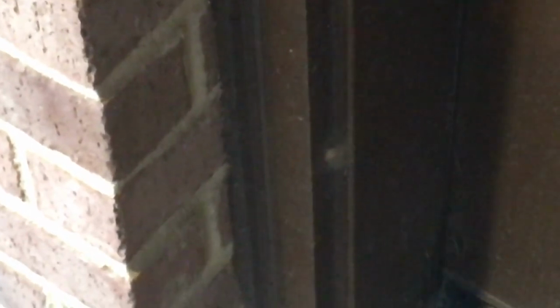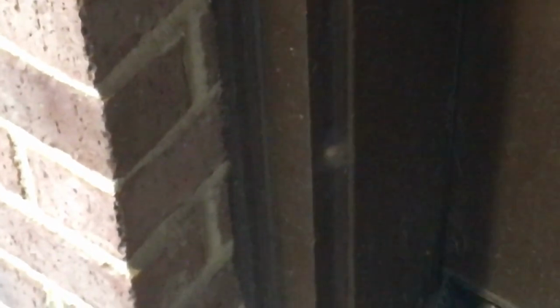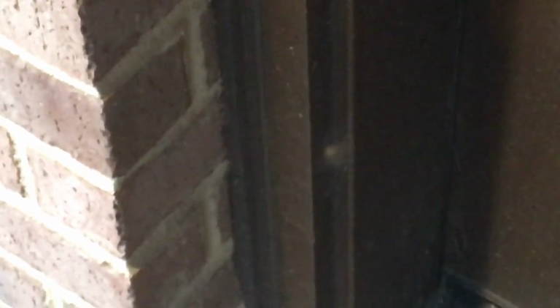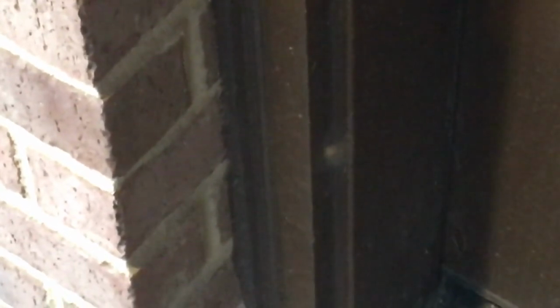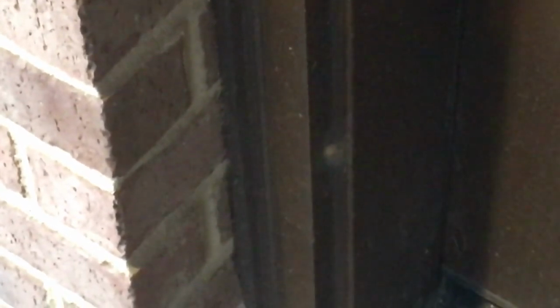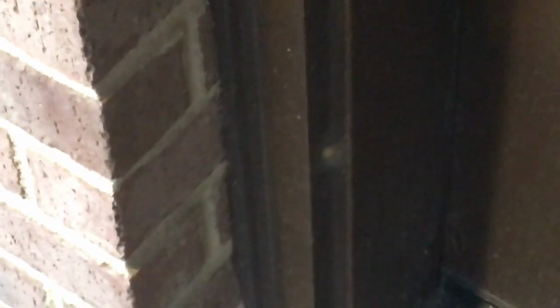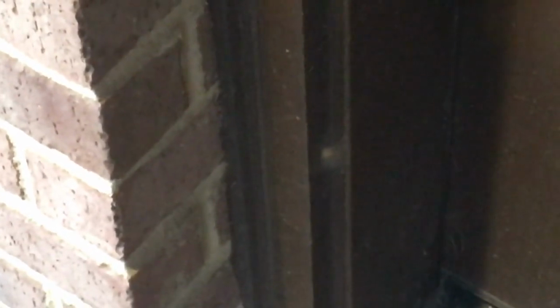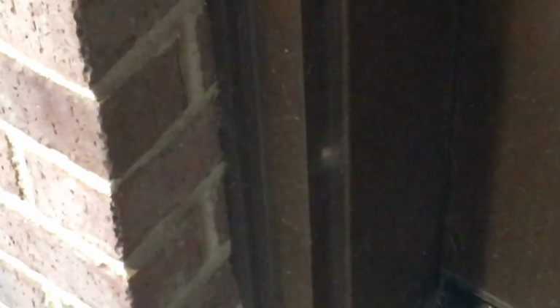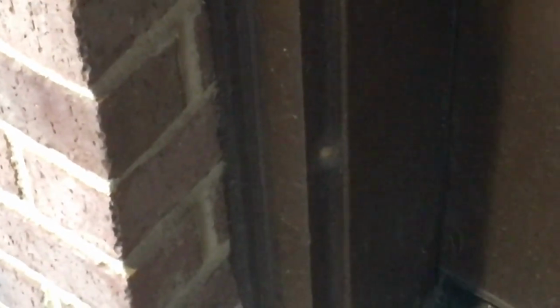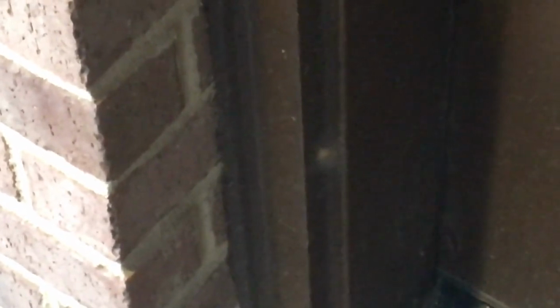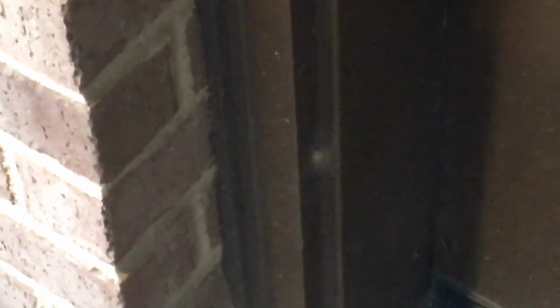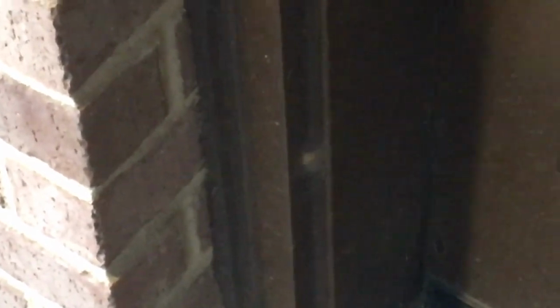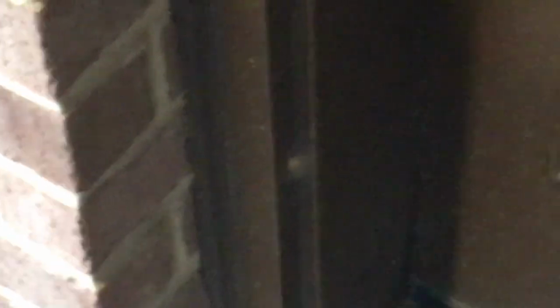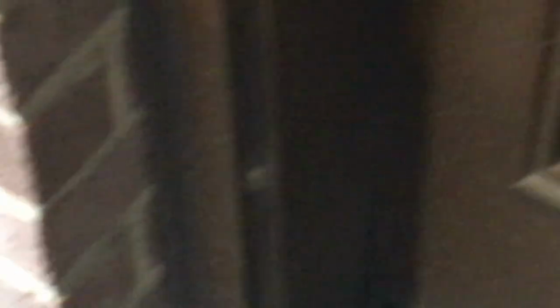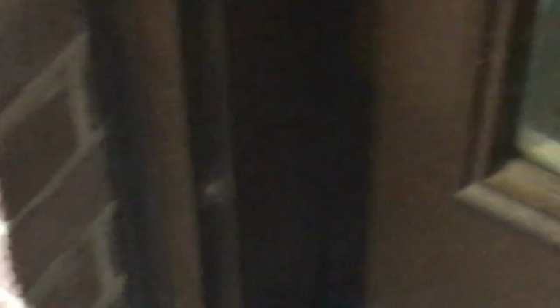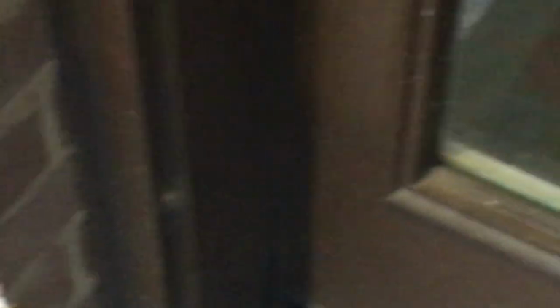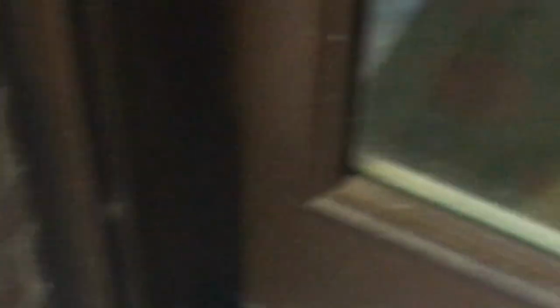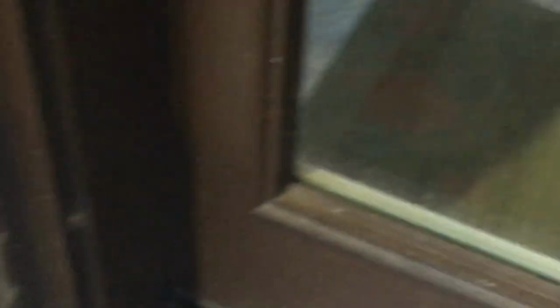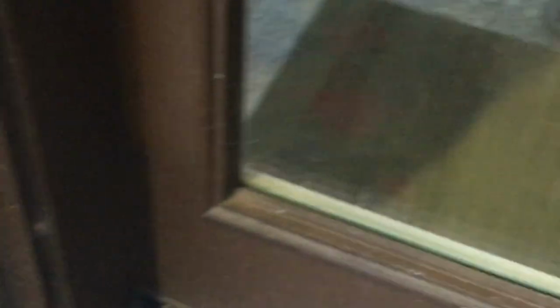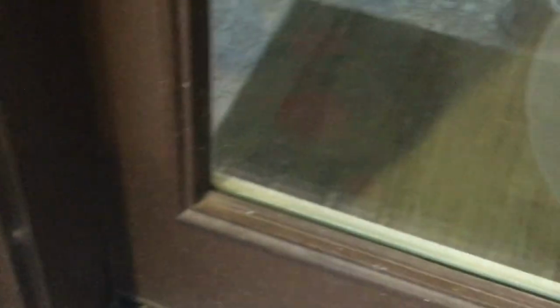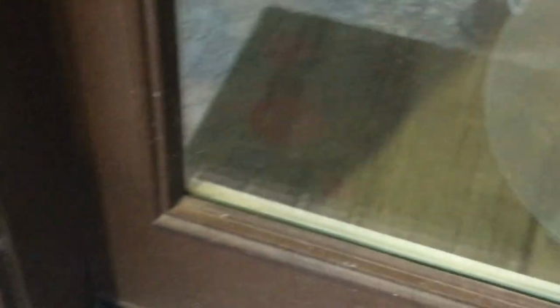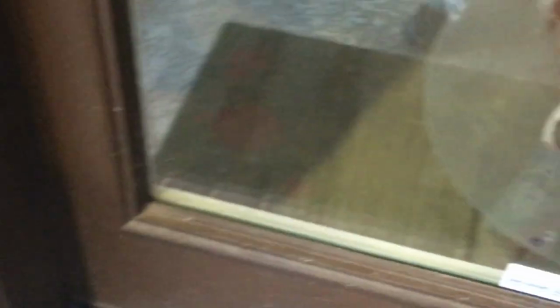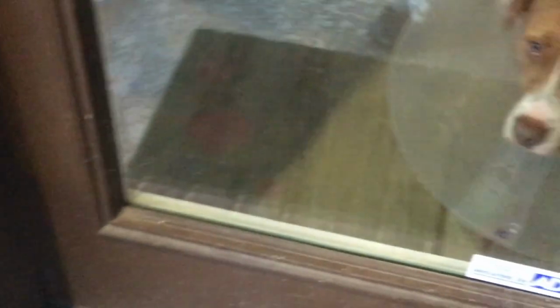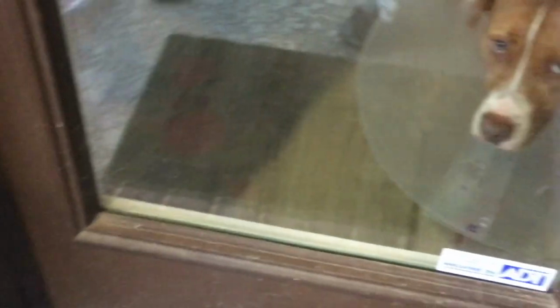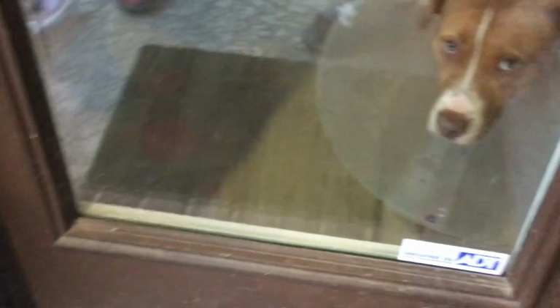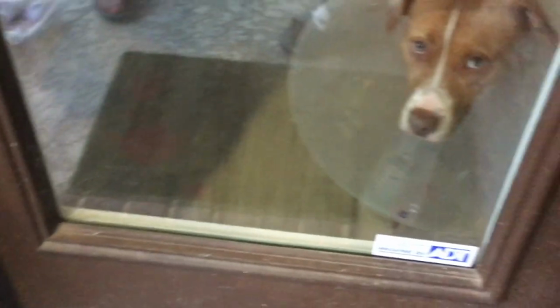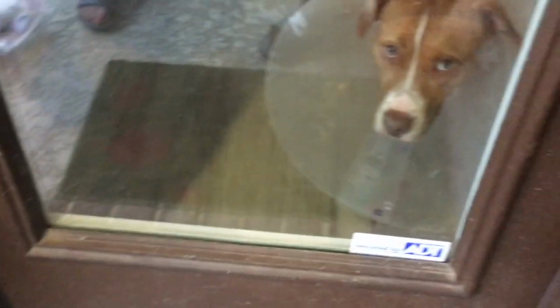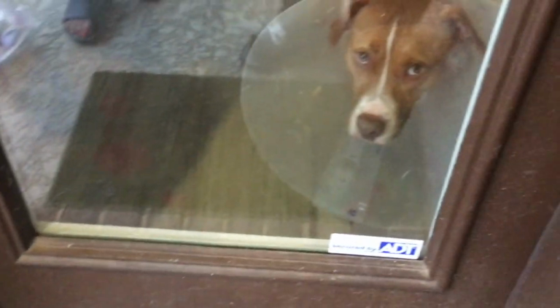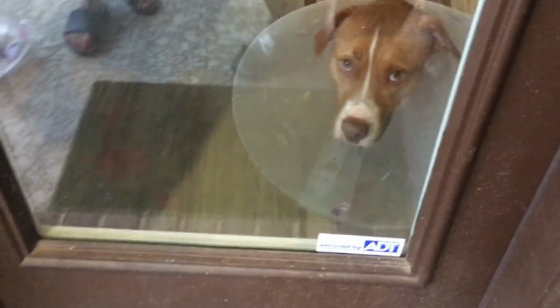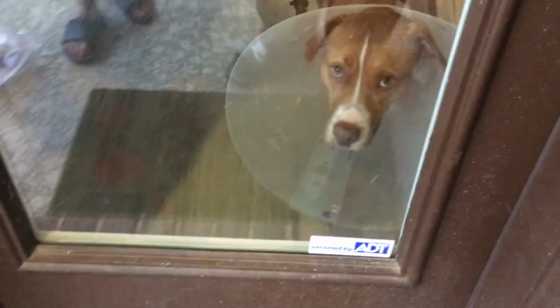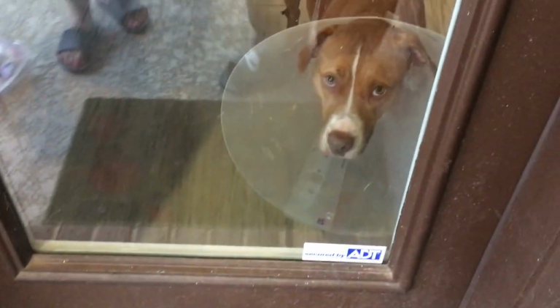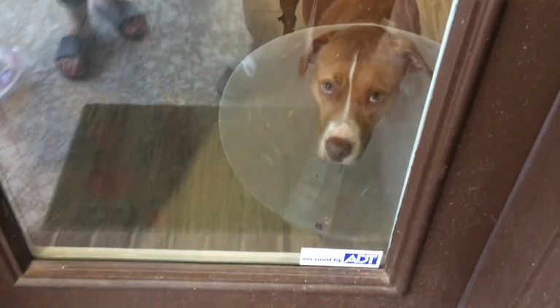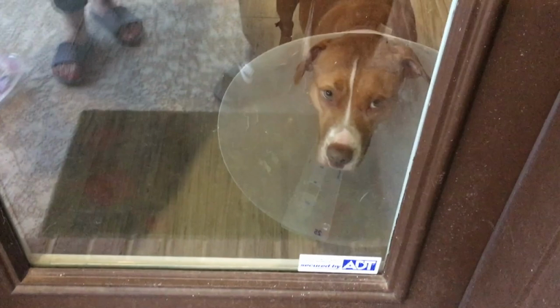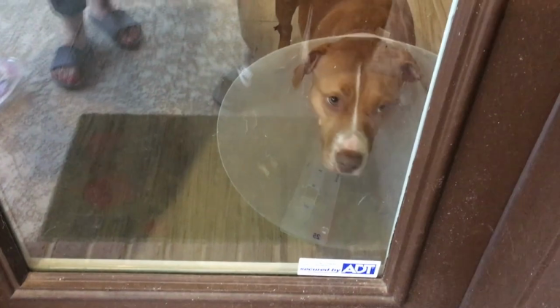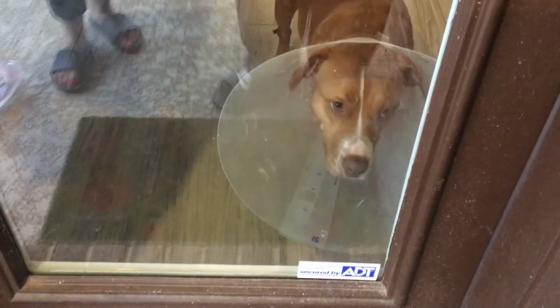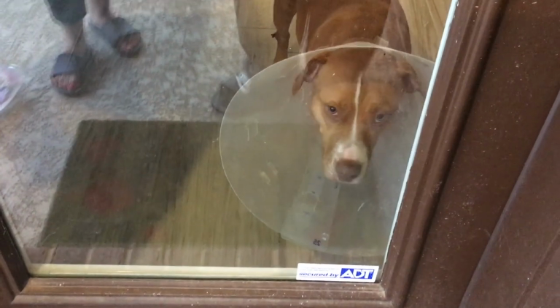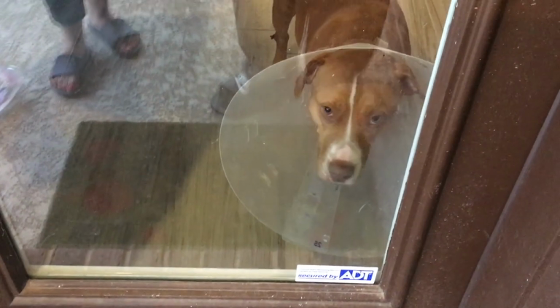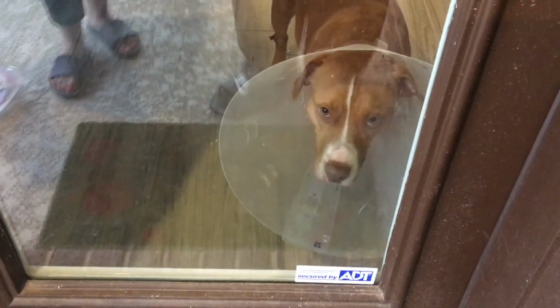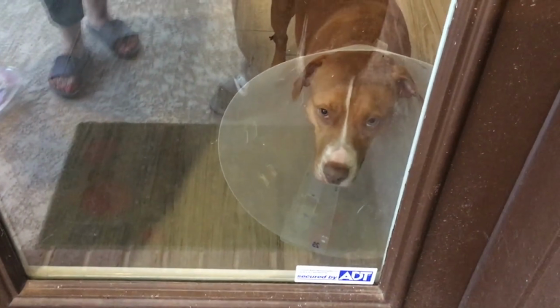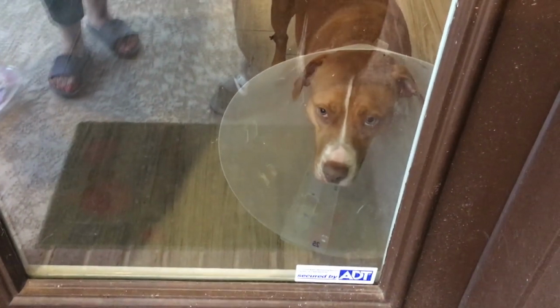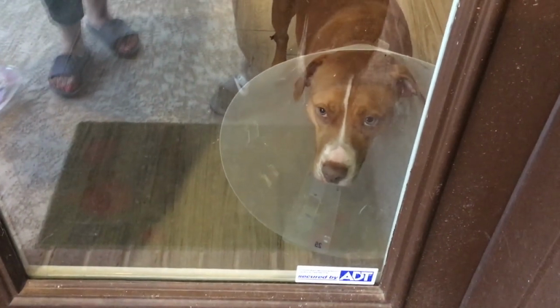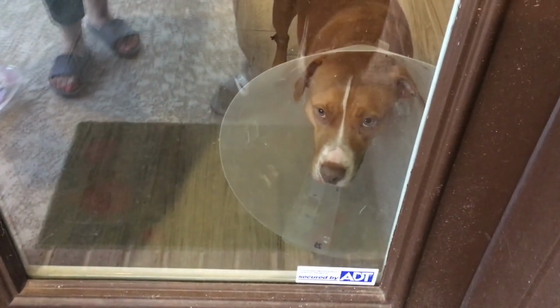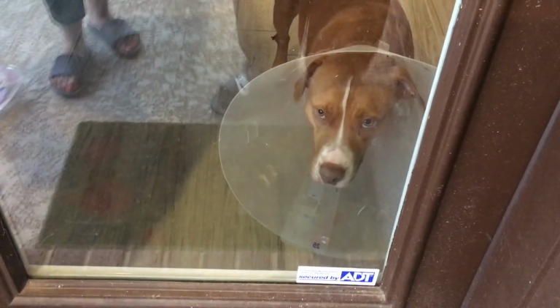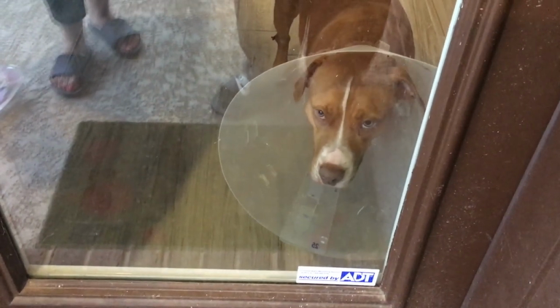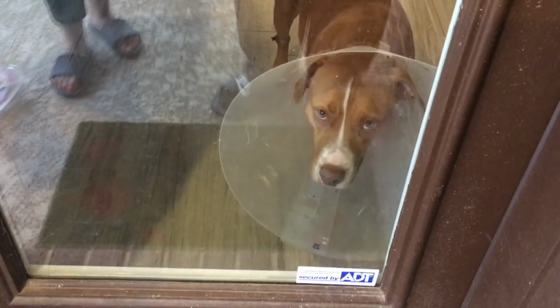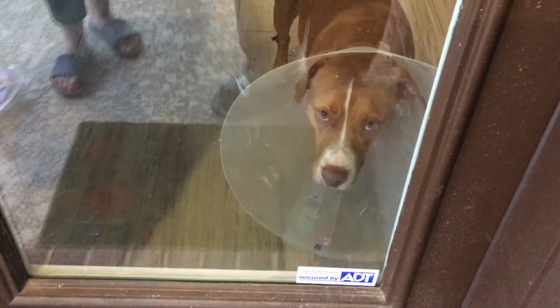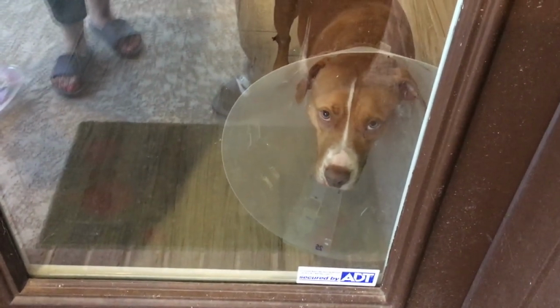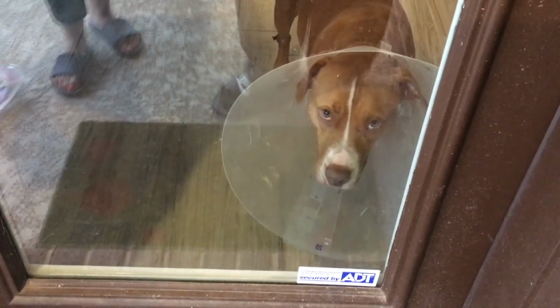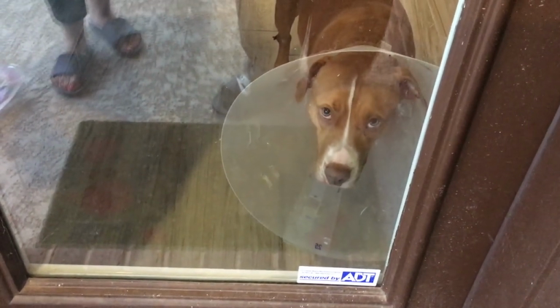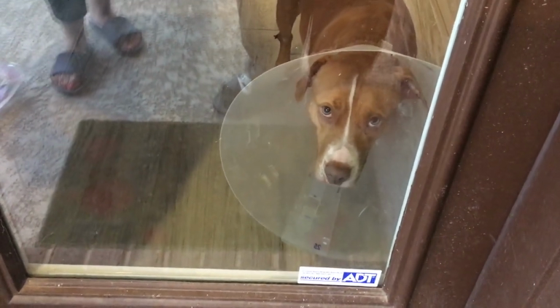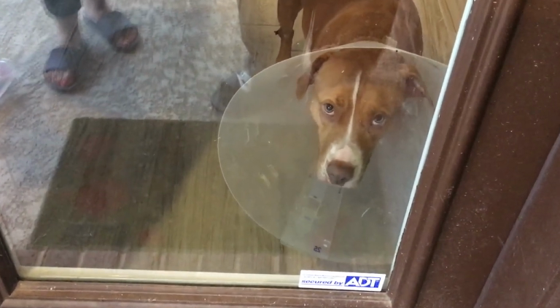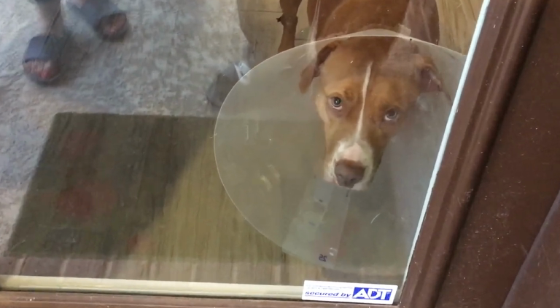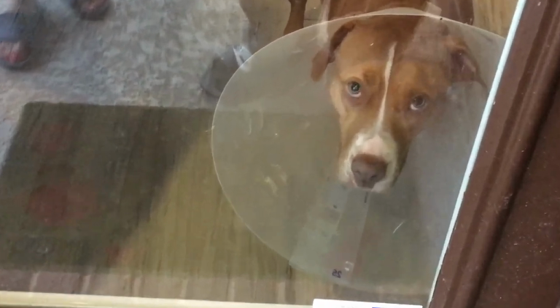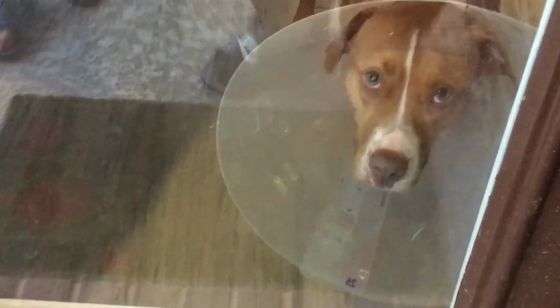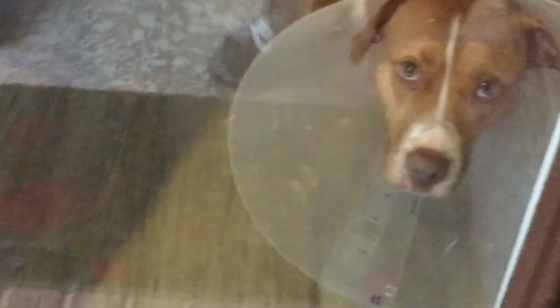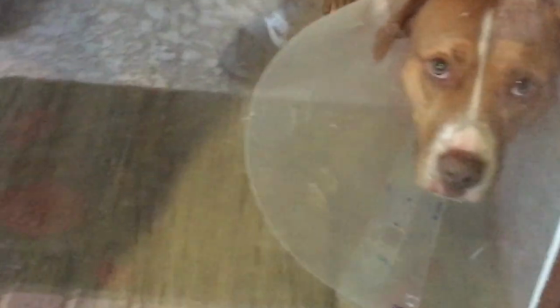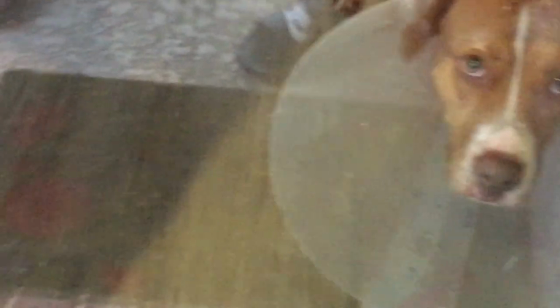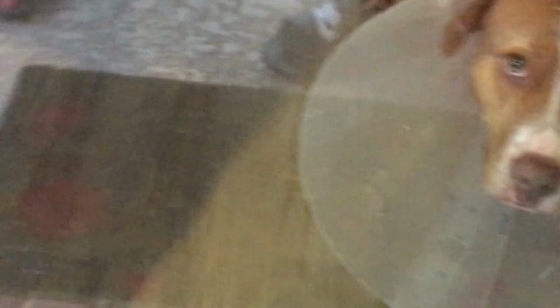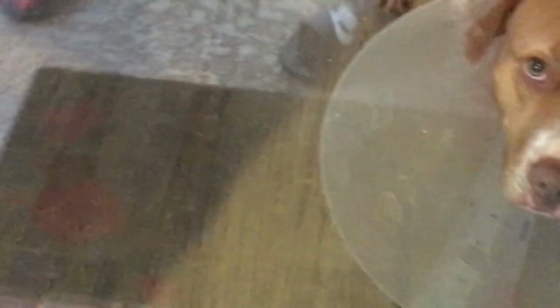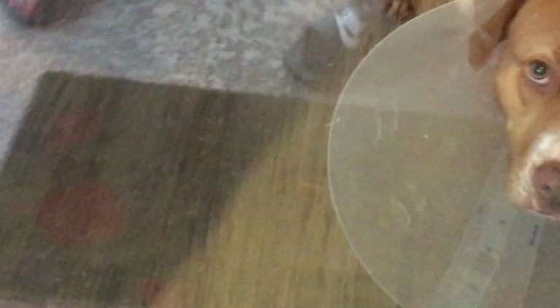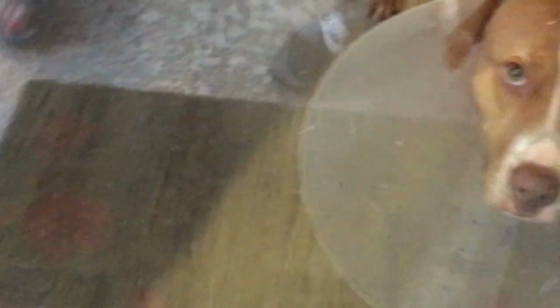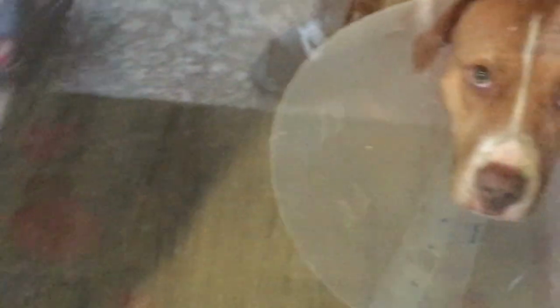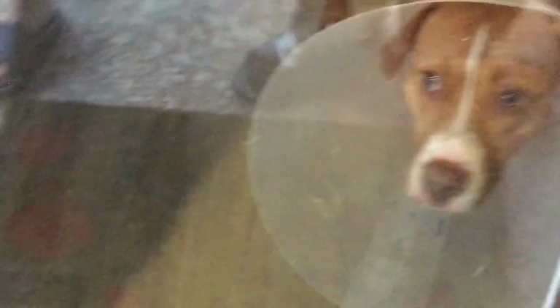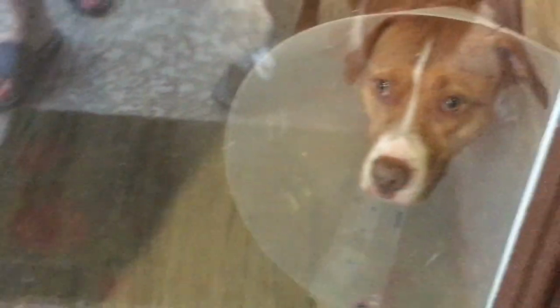Piper is watching from inside the house with her cone of shame. She's still wearing the cone.